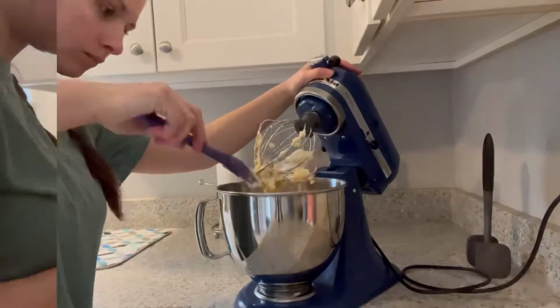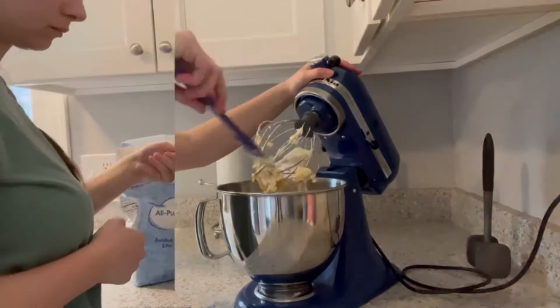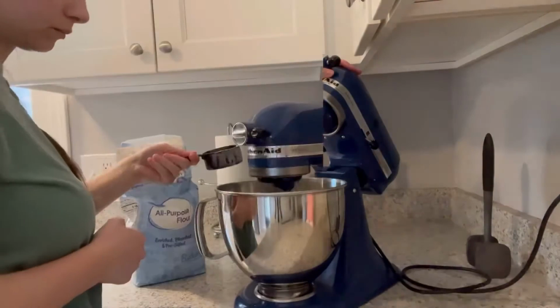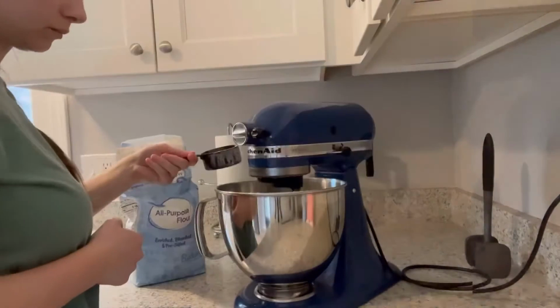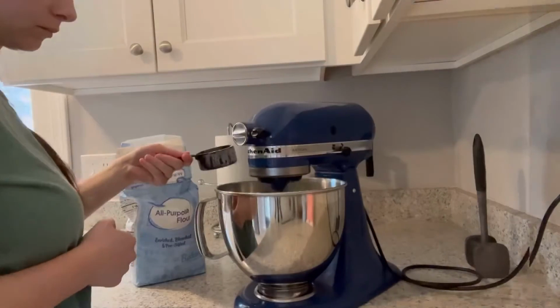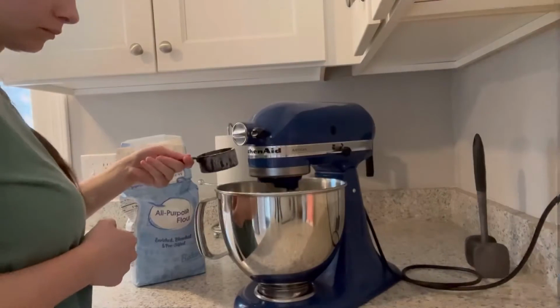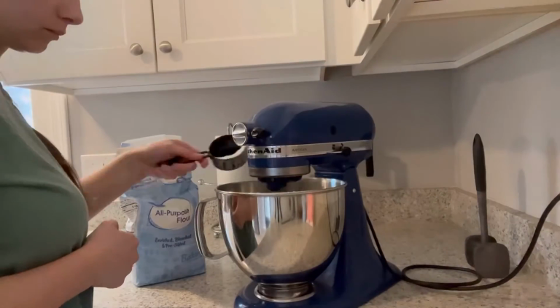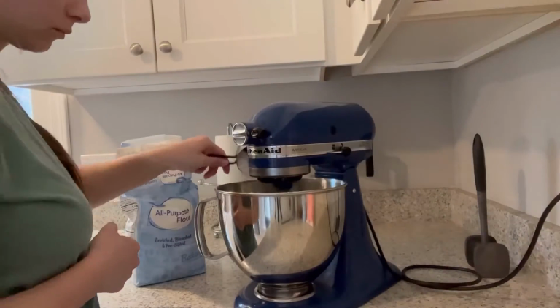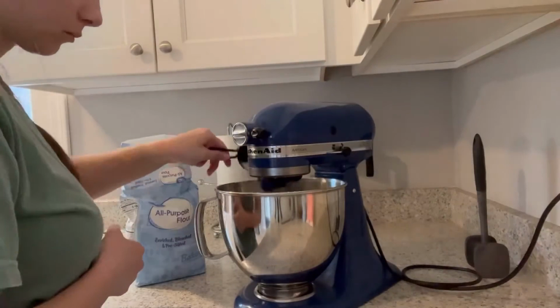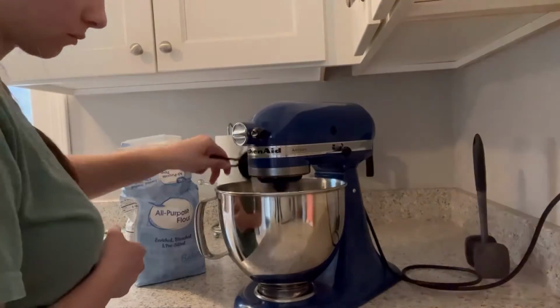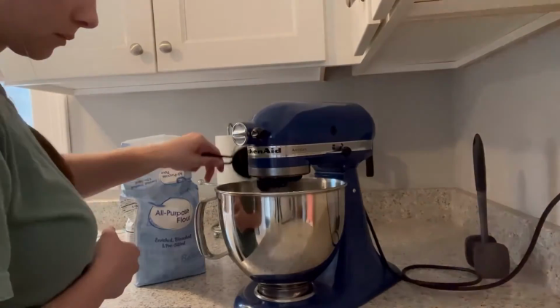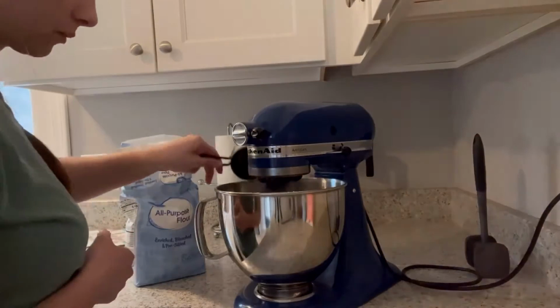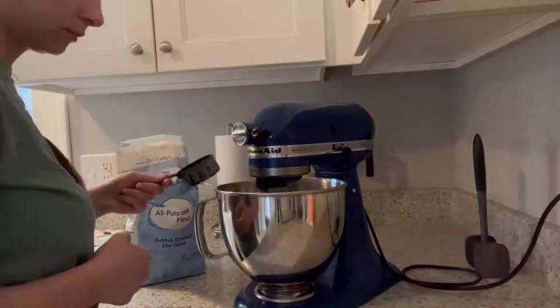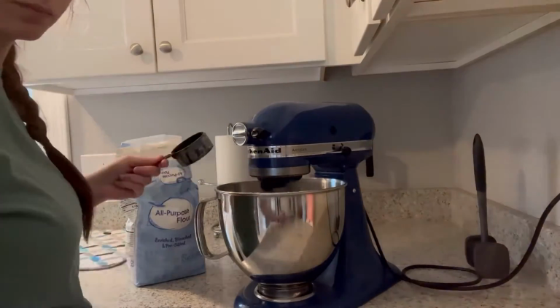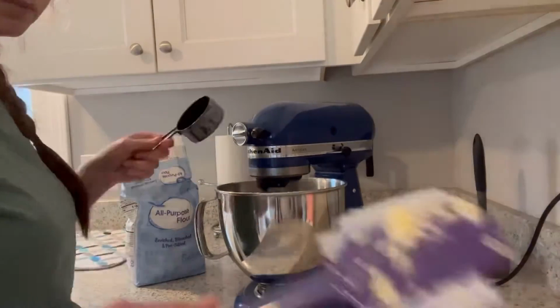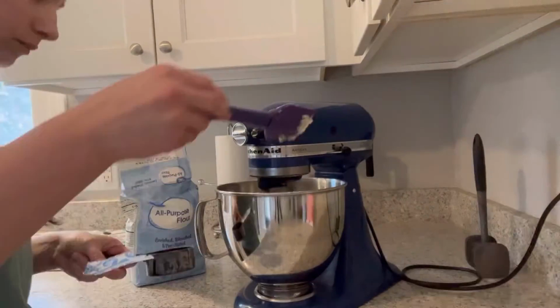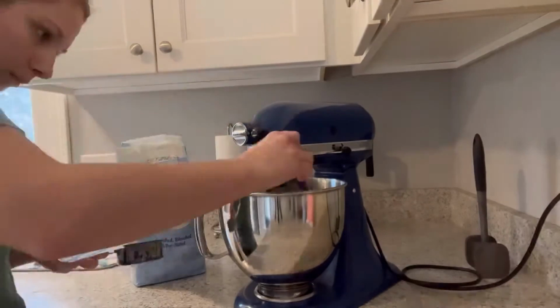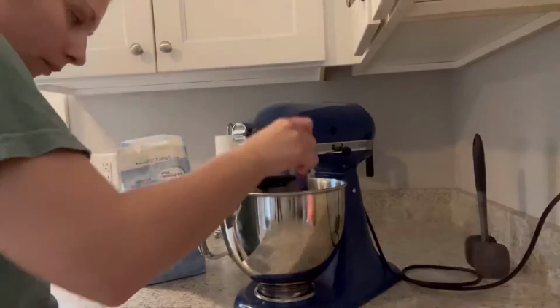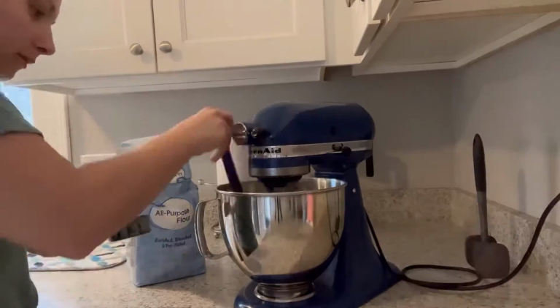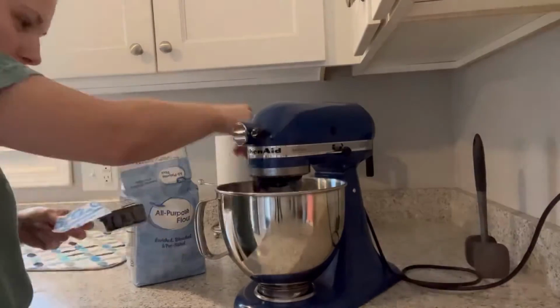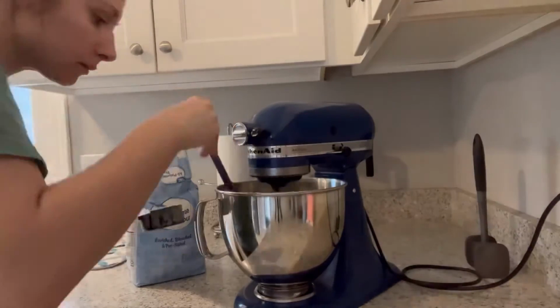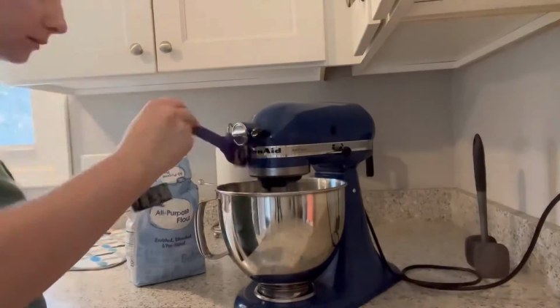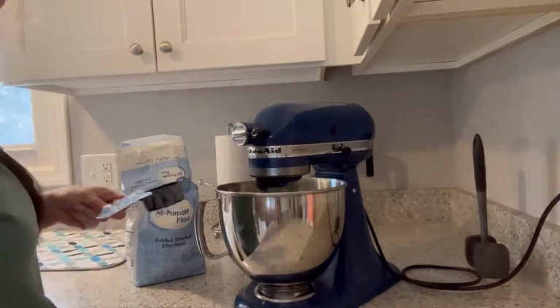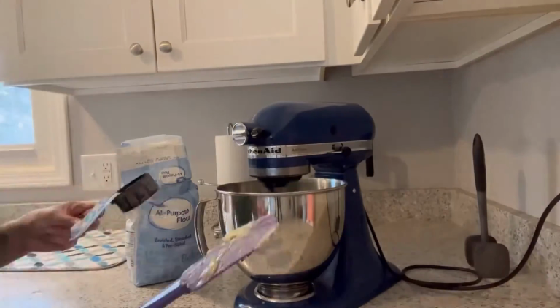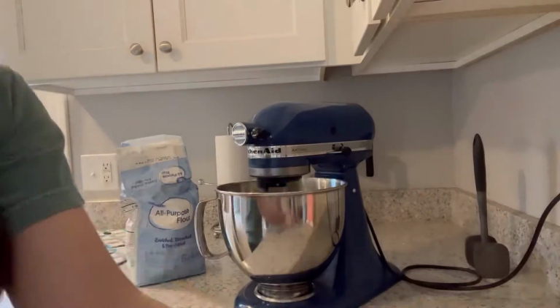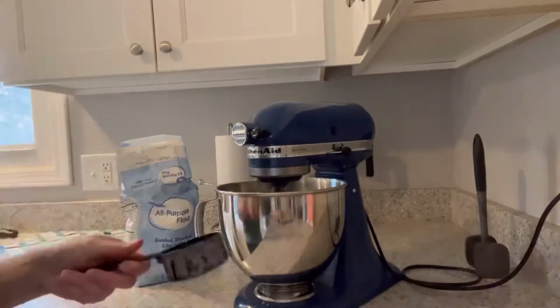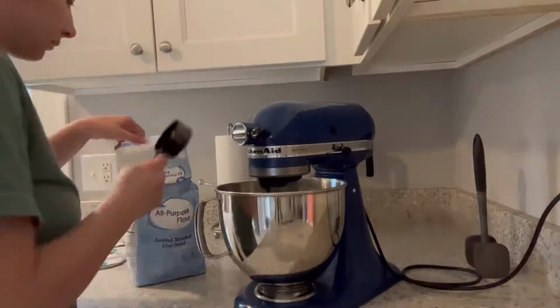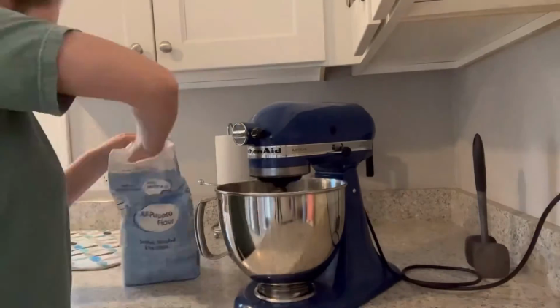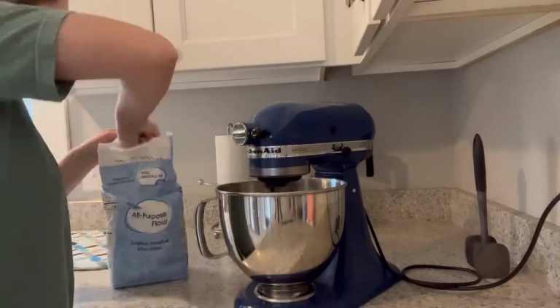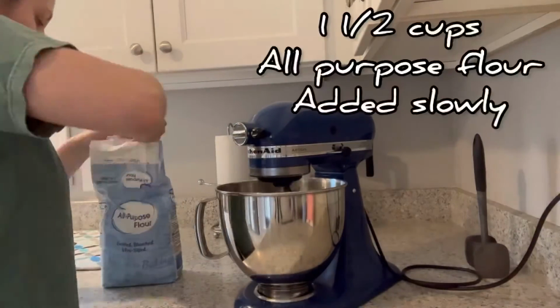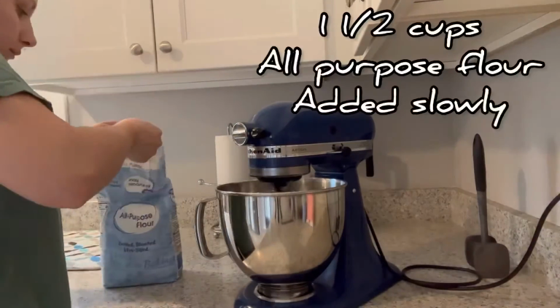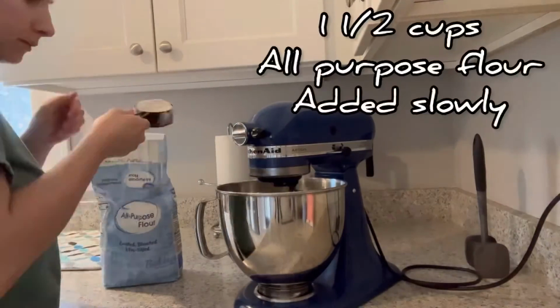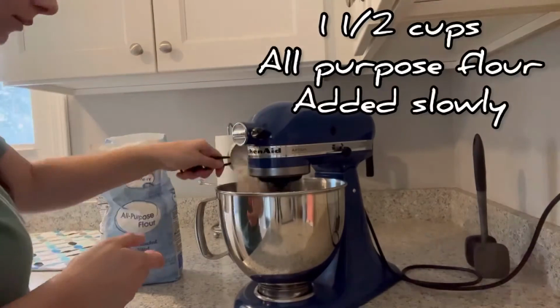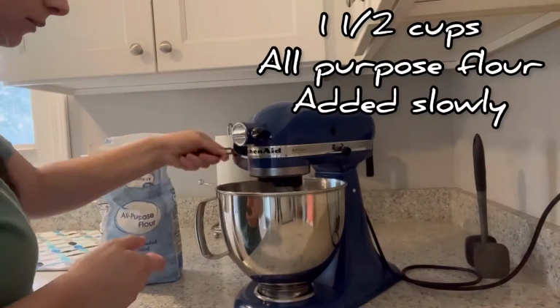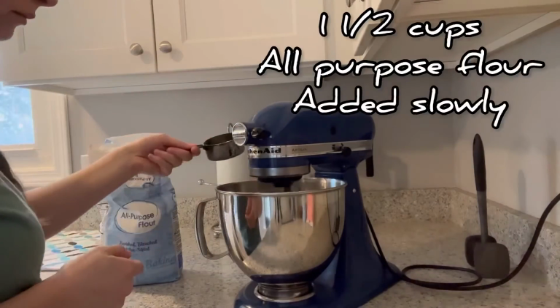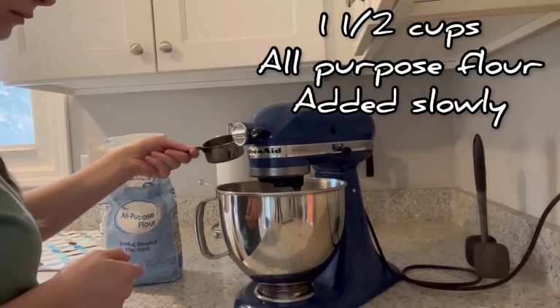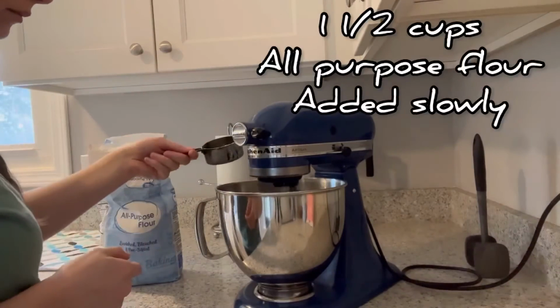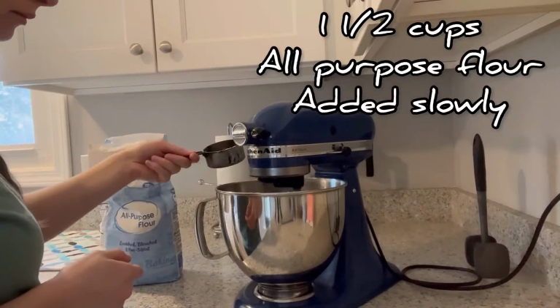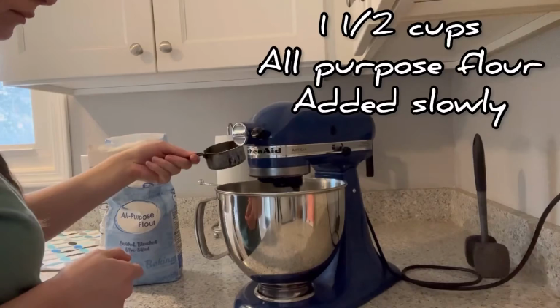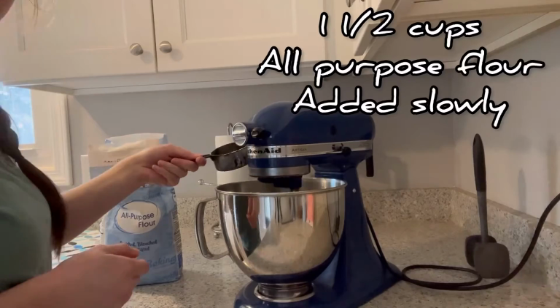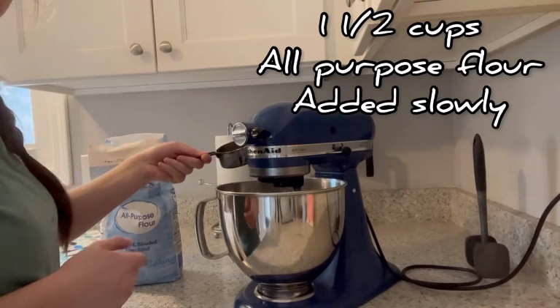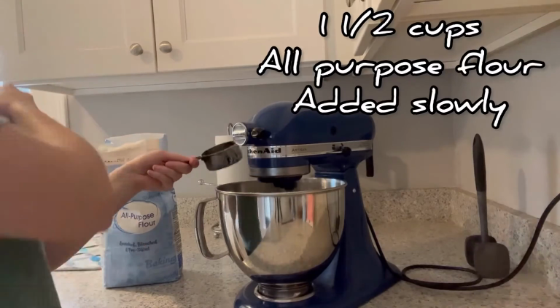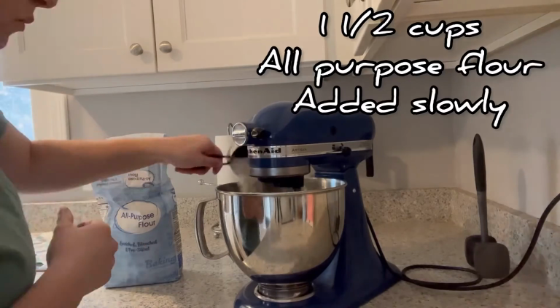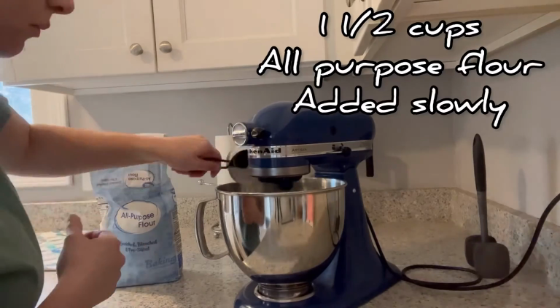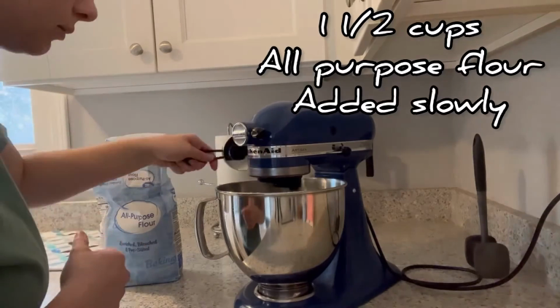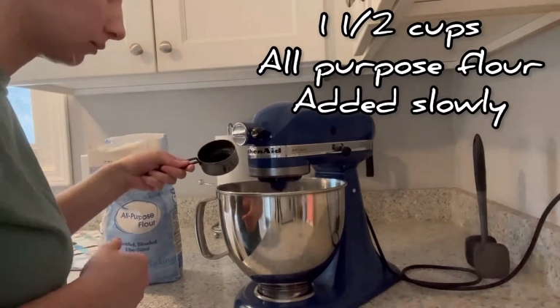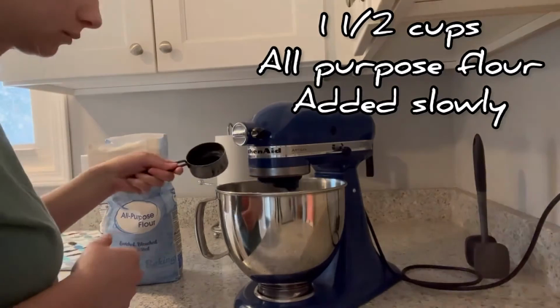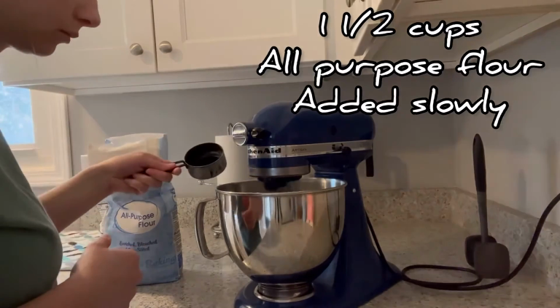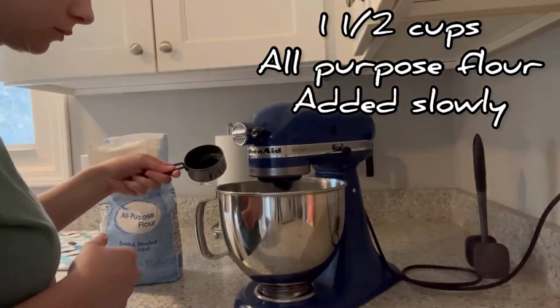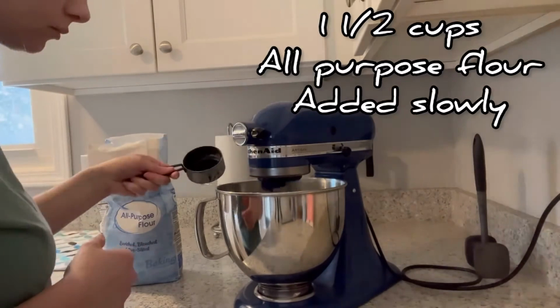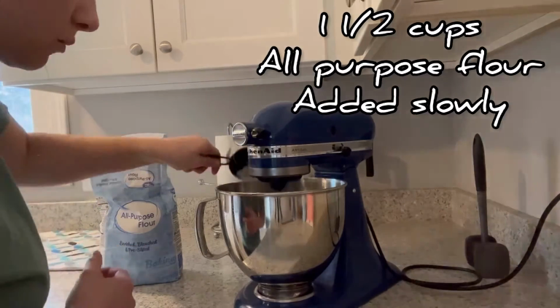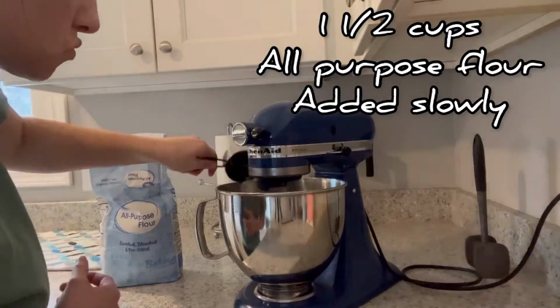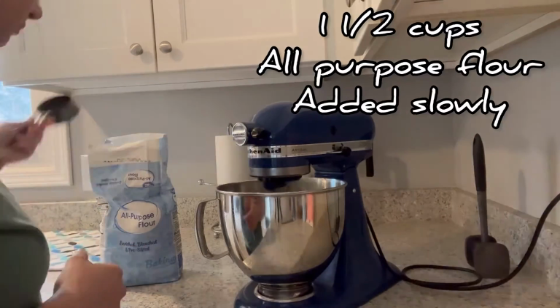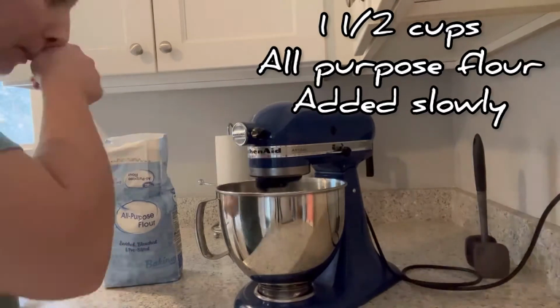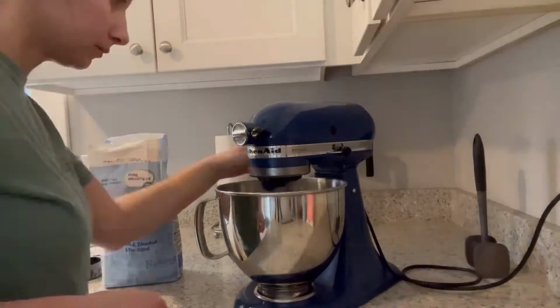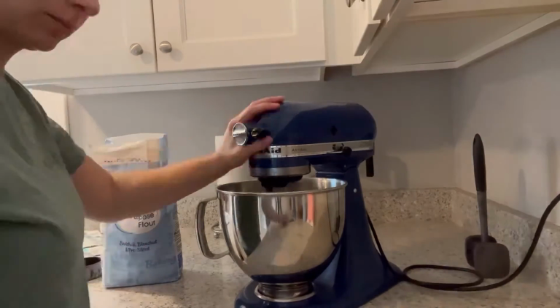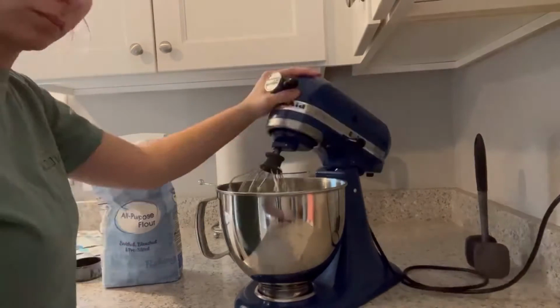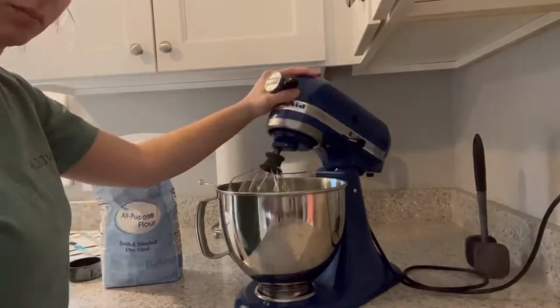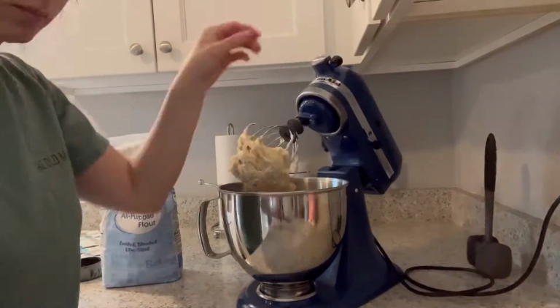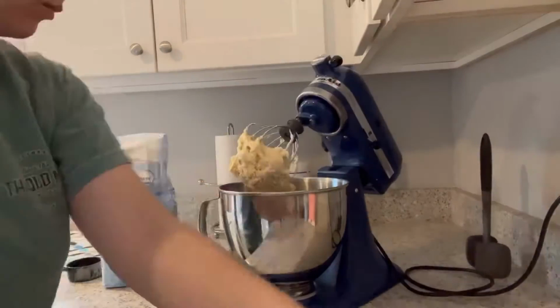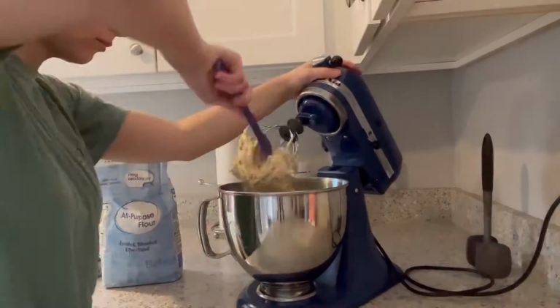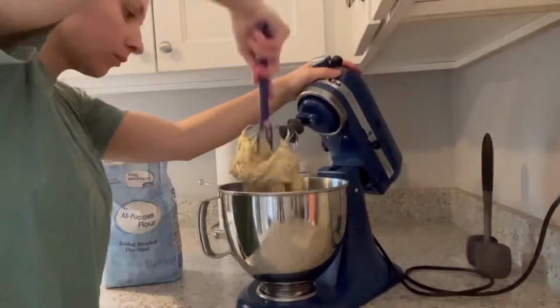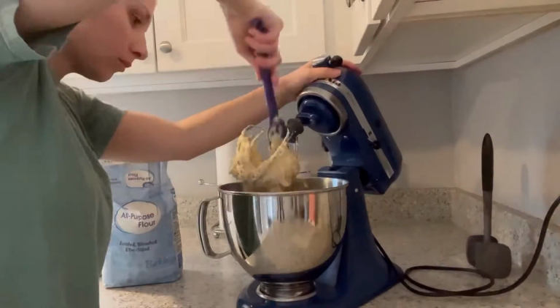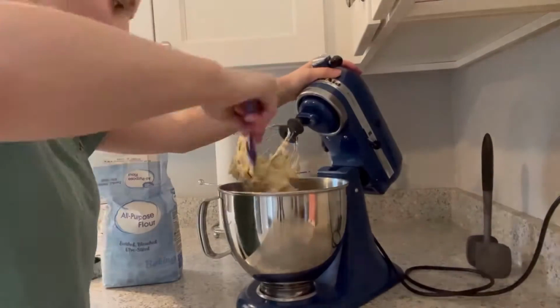Now we're adding one and a half cups of all-purpose flour, slowly as the mixer turns and turns.